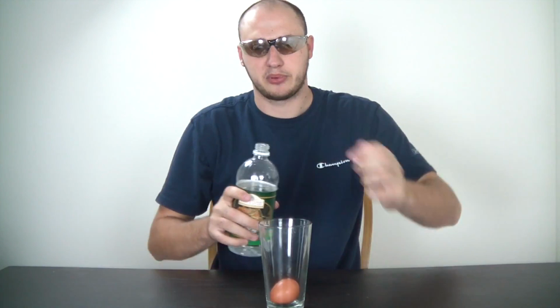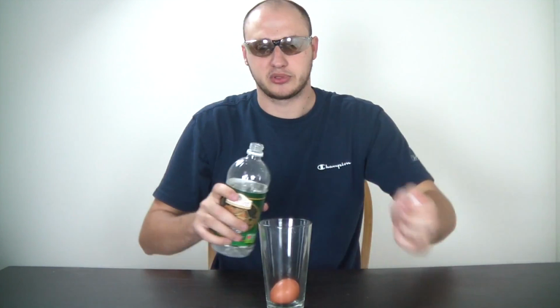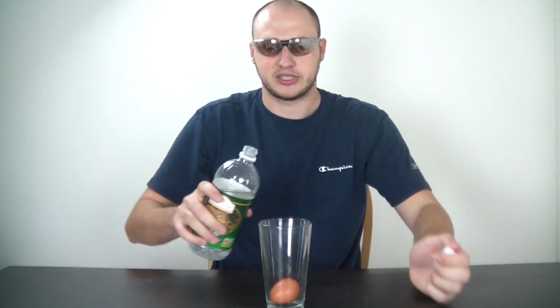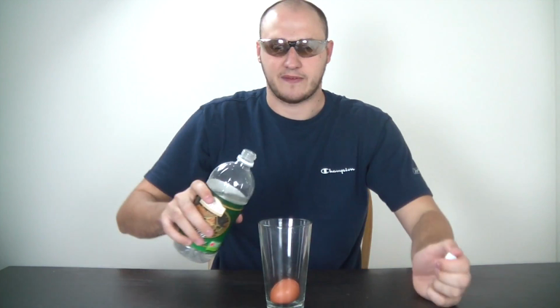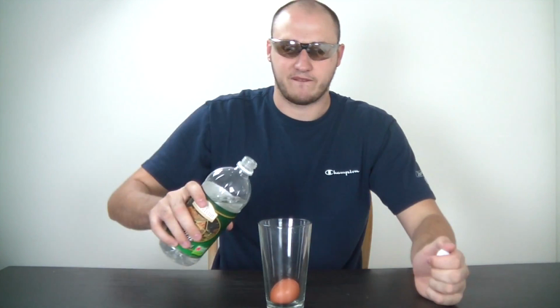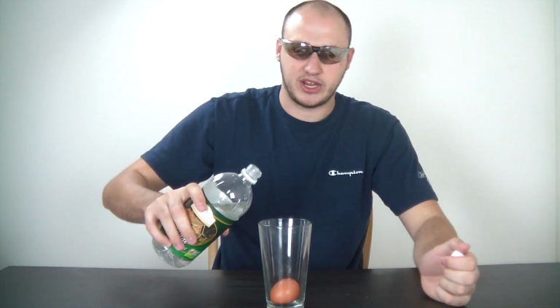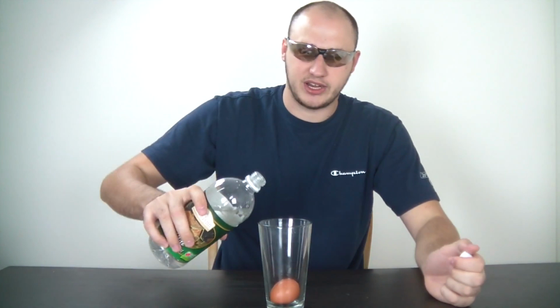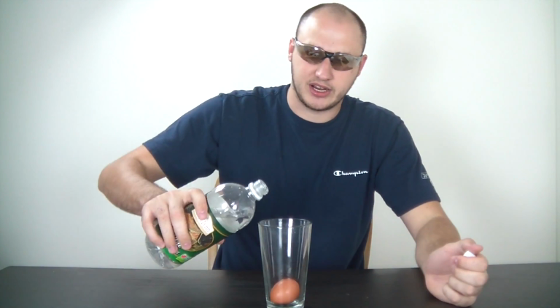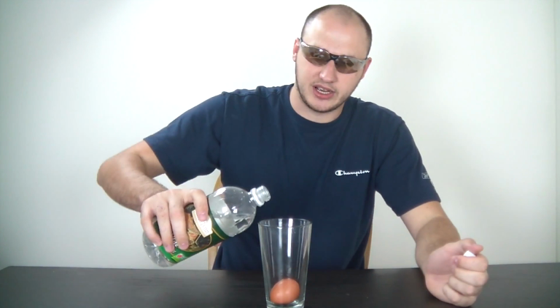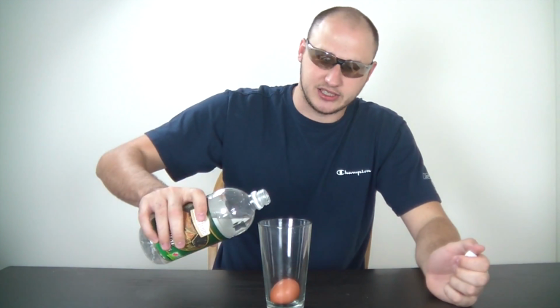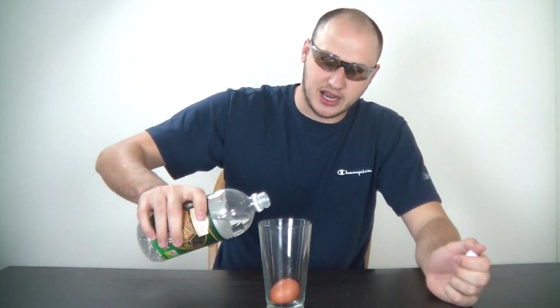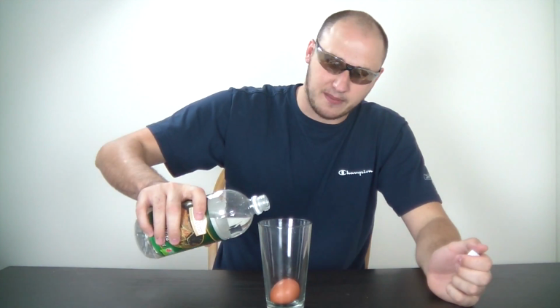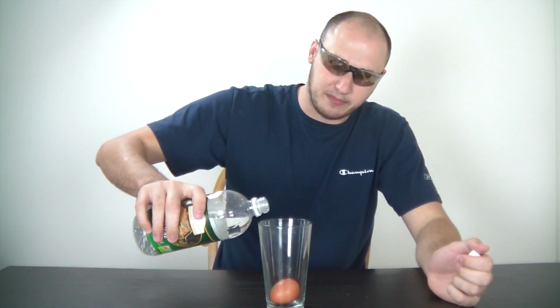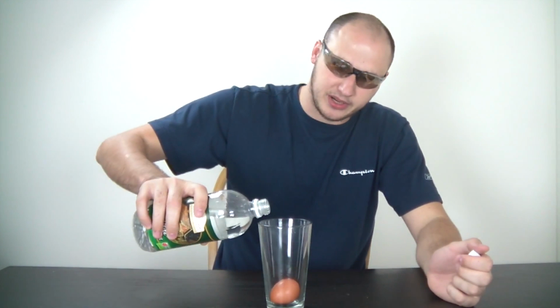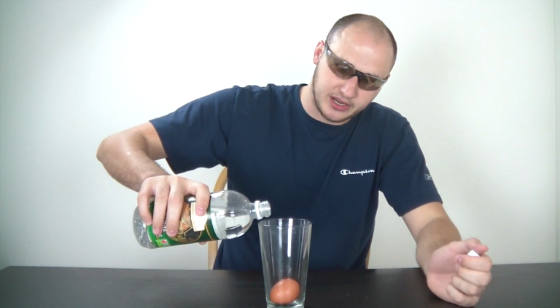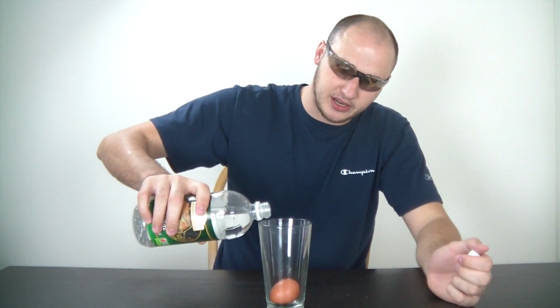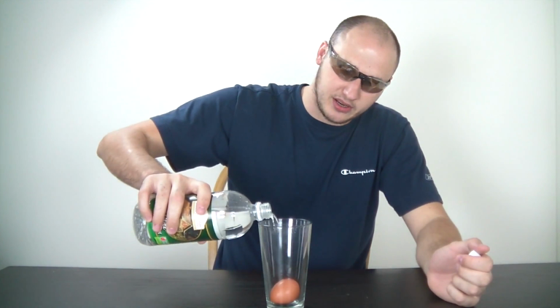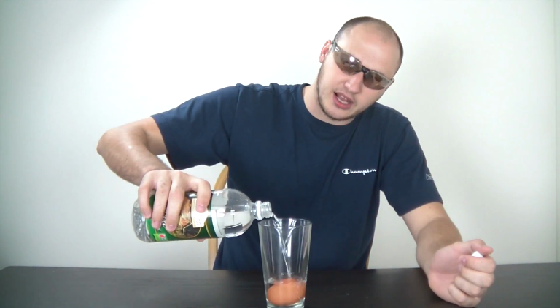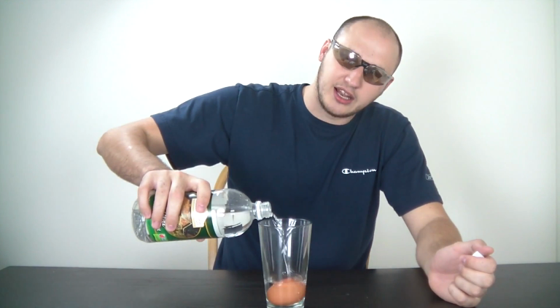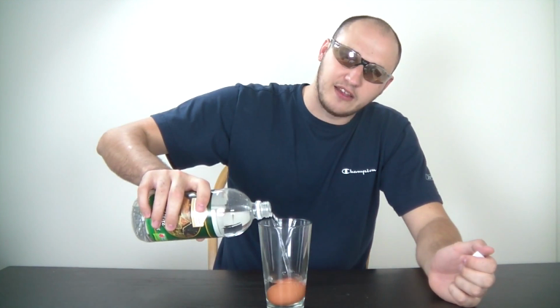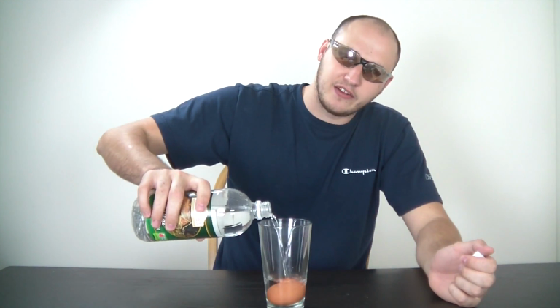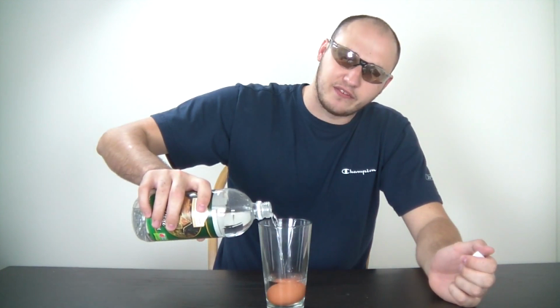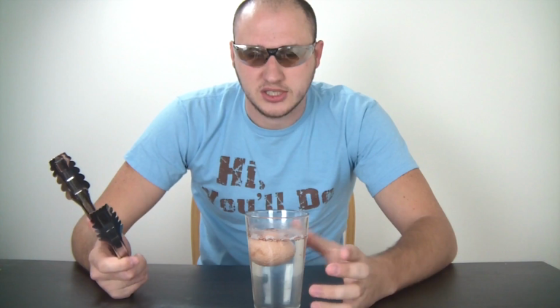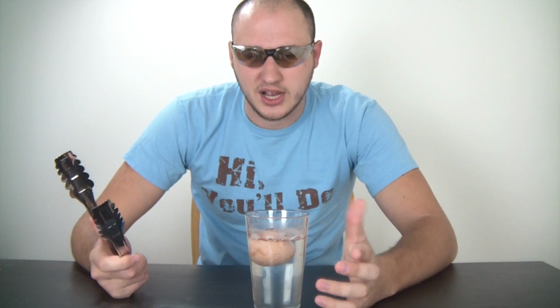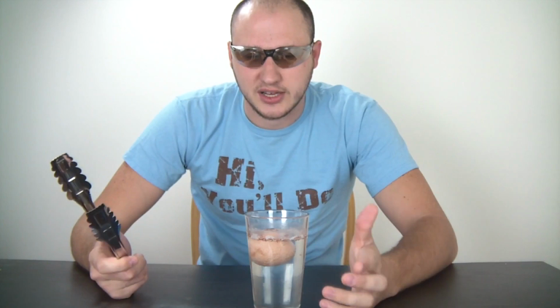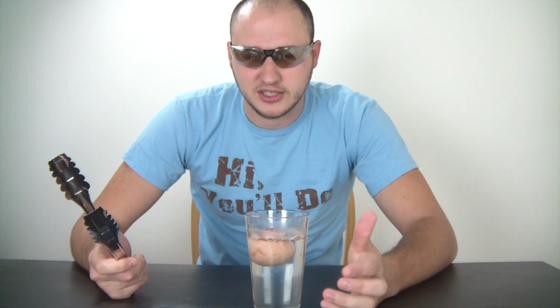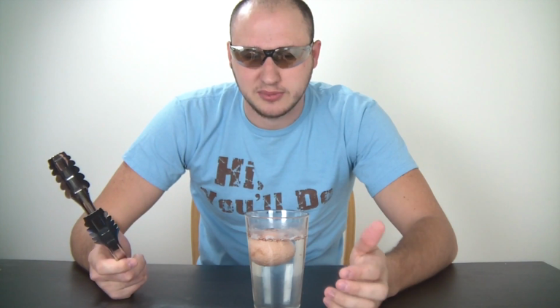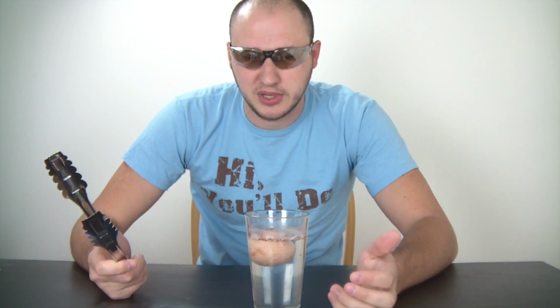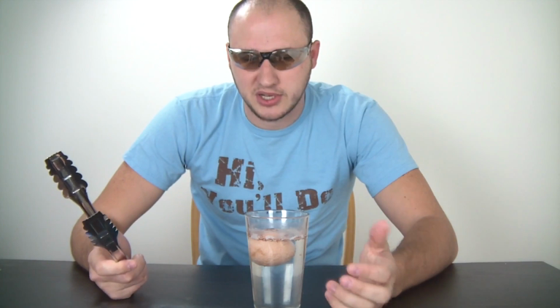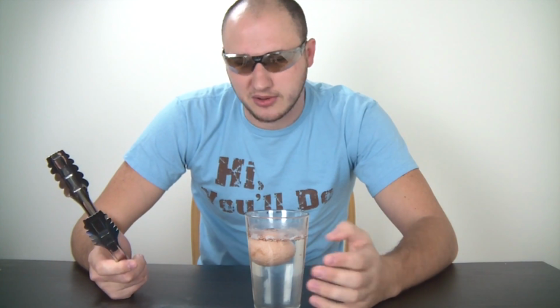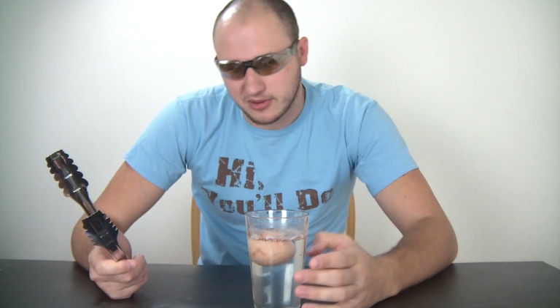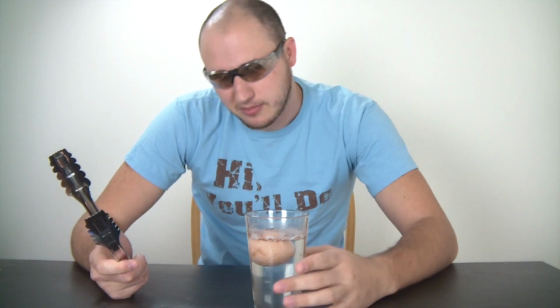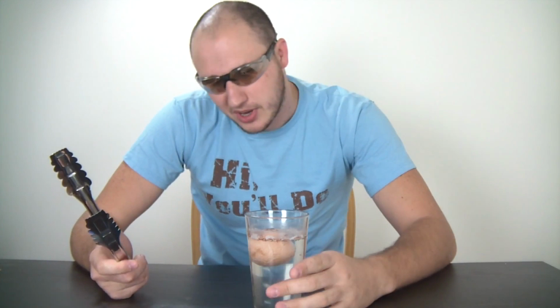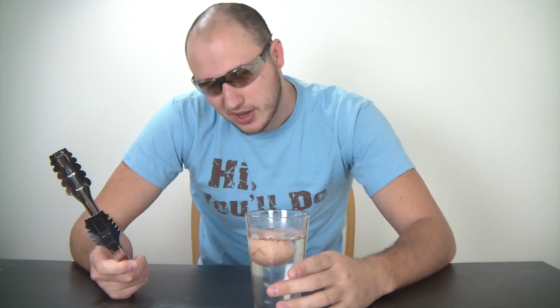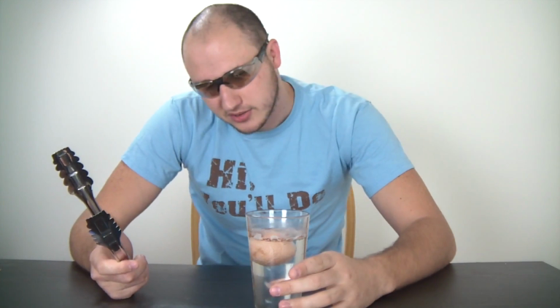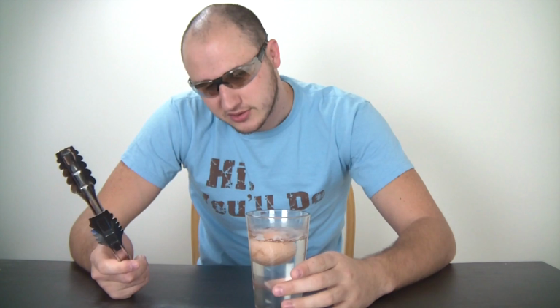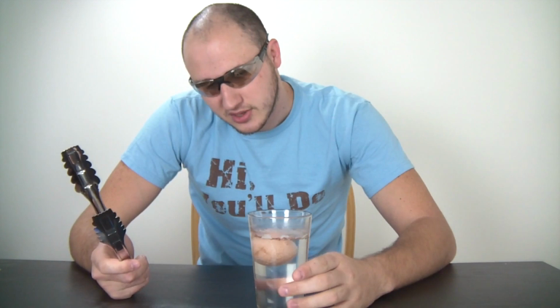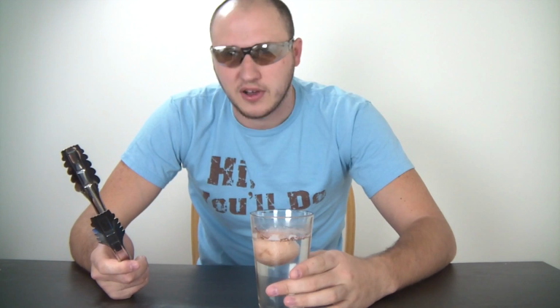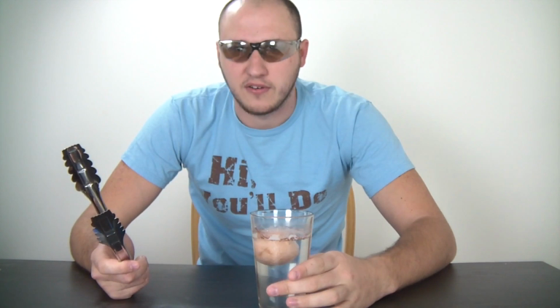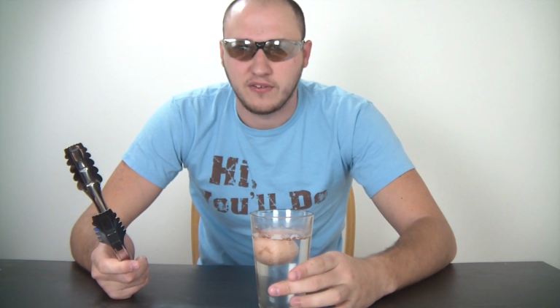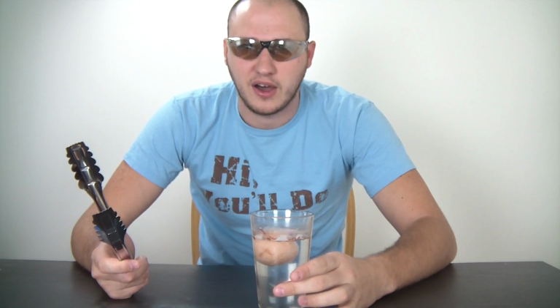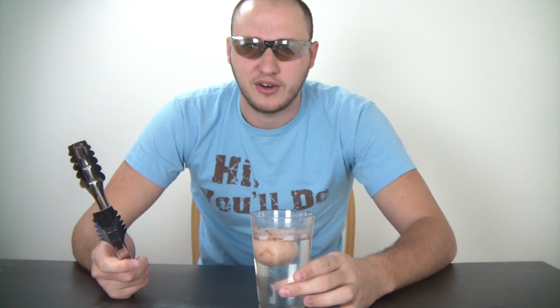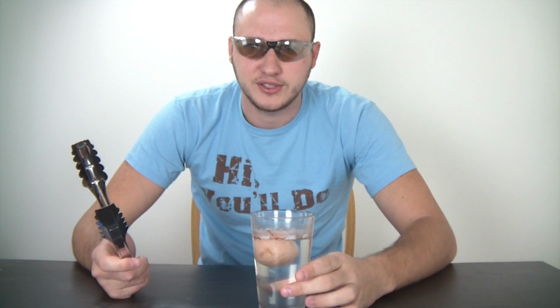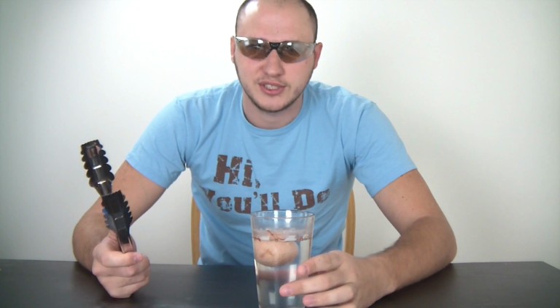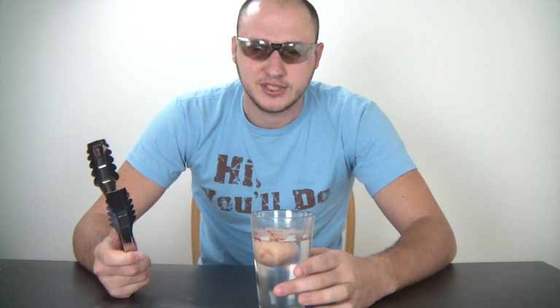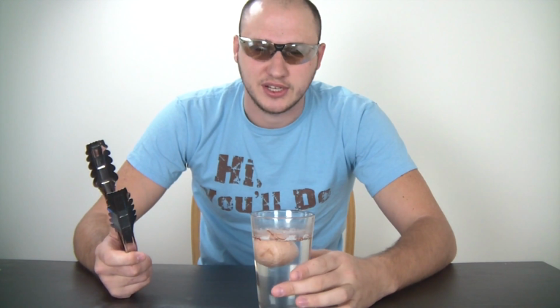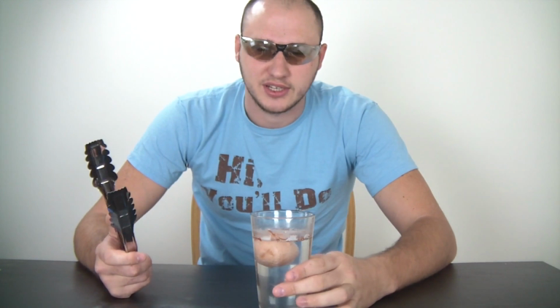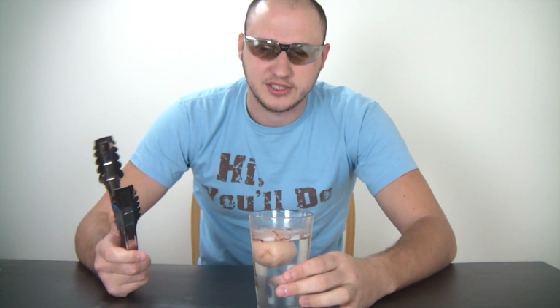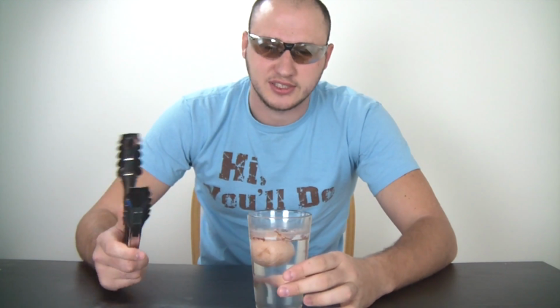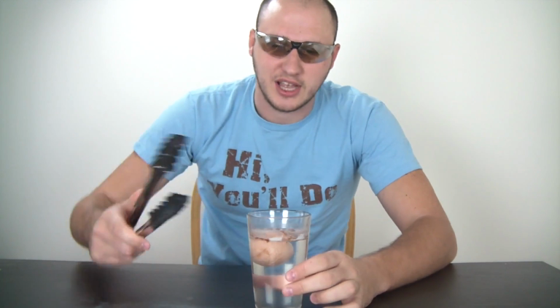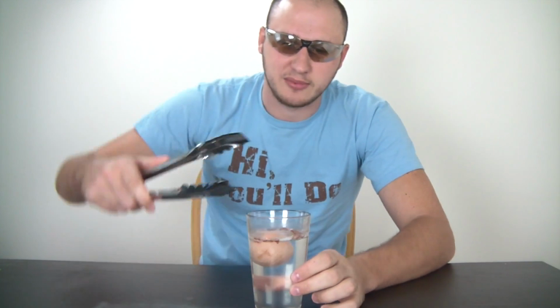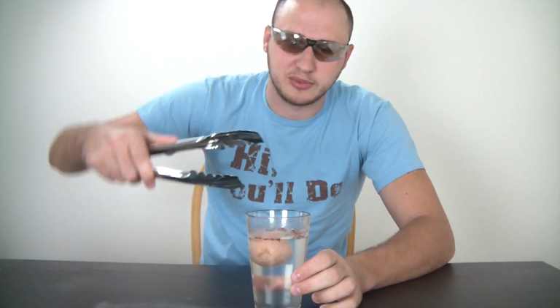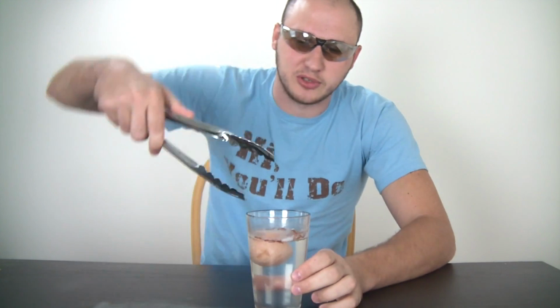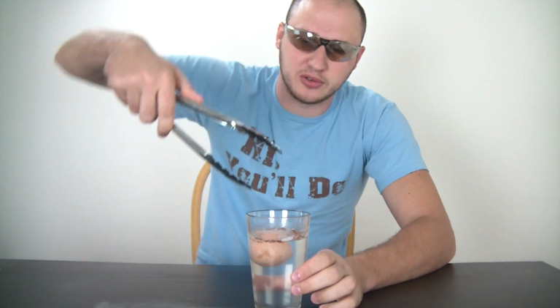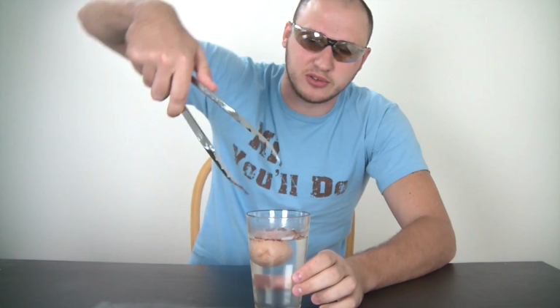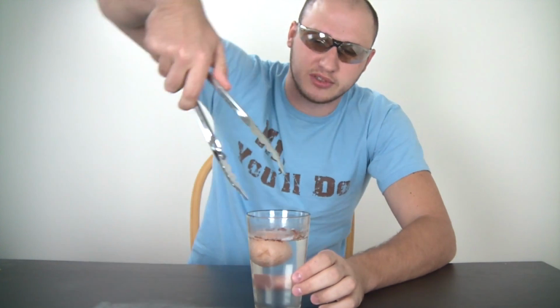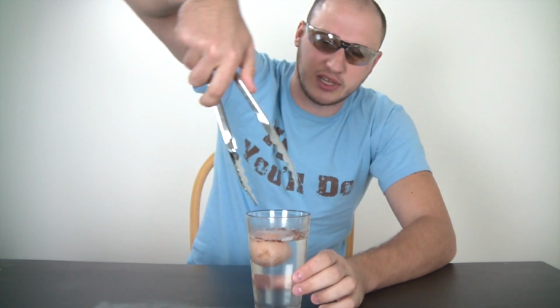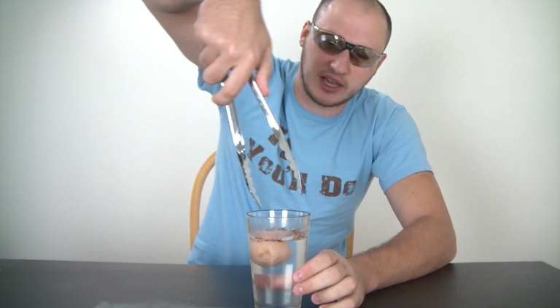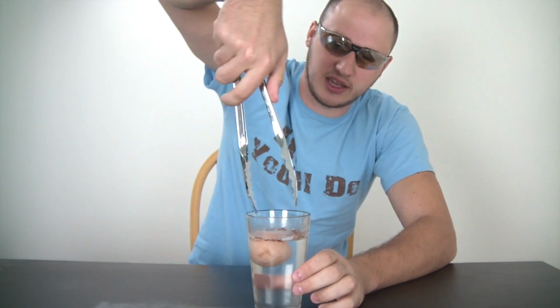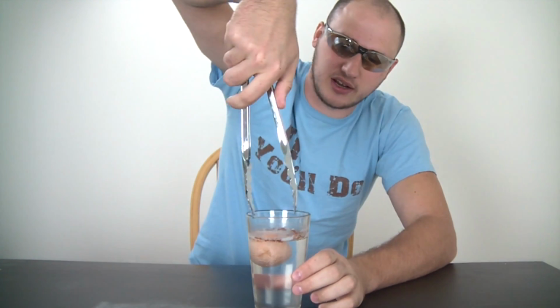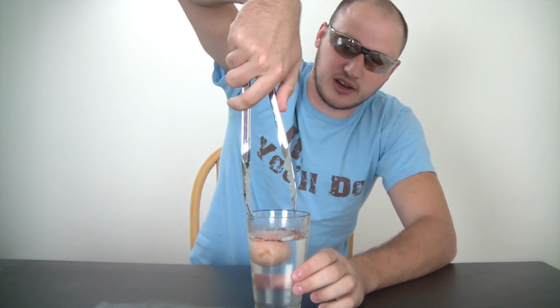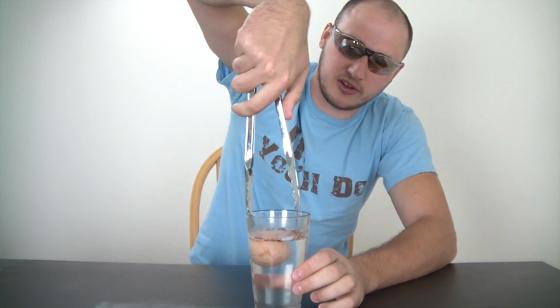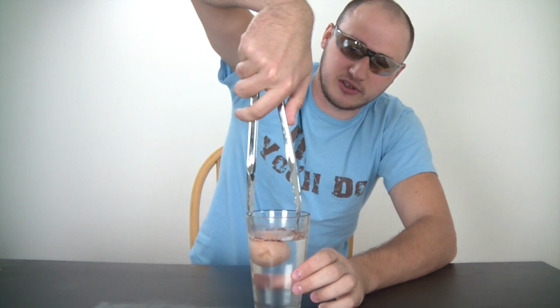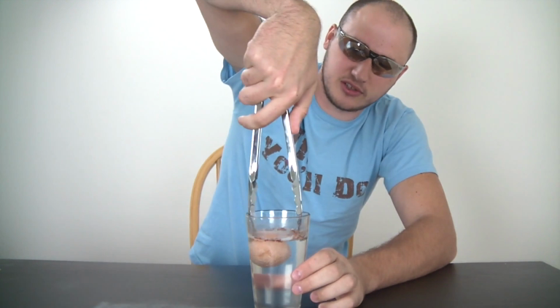What we're gonna do is put this egg in the glass, and then put some vinegar in there, and leave it. It's been about 12 hours and it's time to take it out.